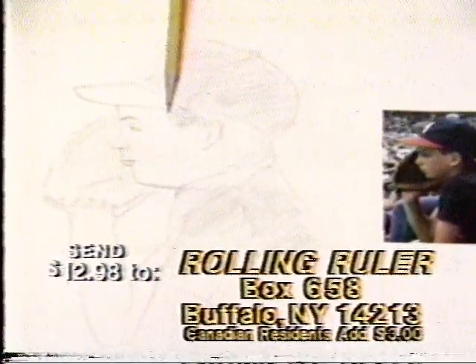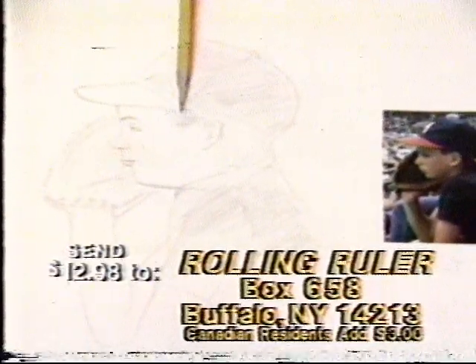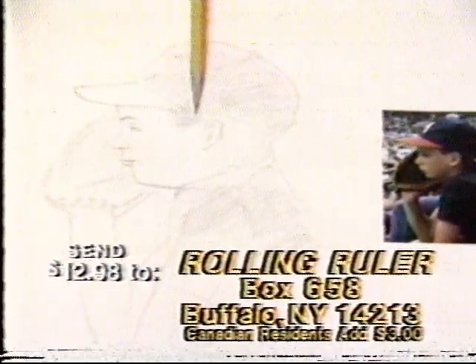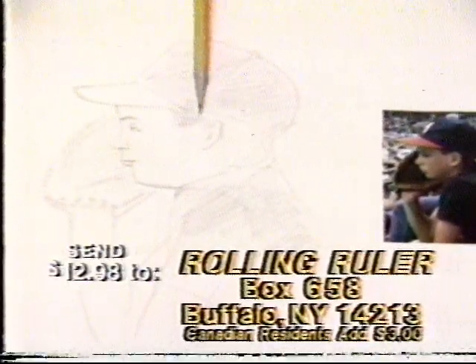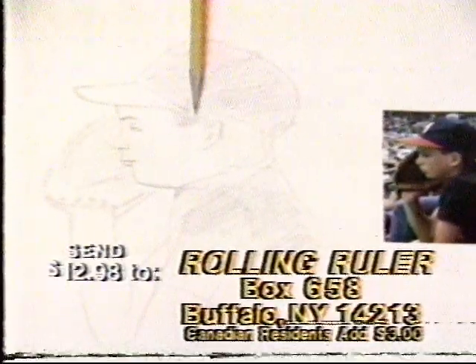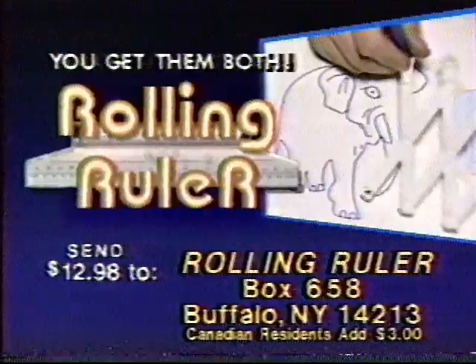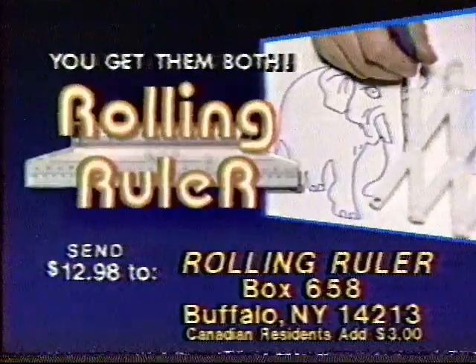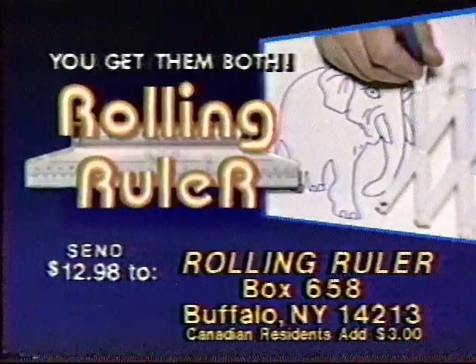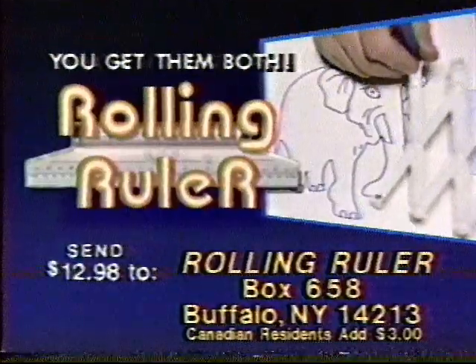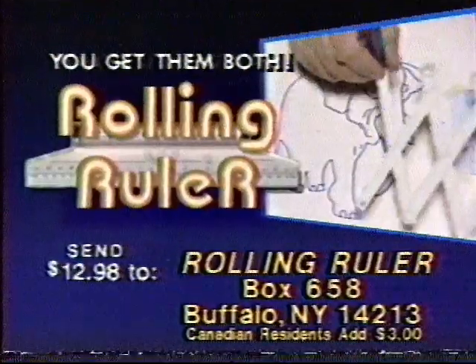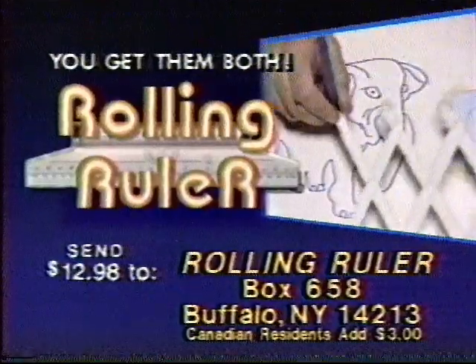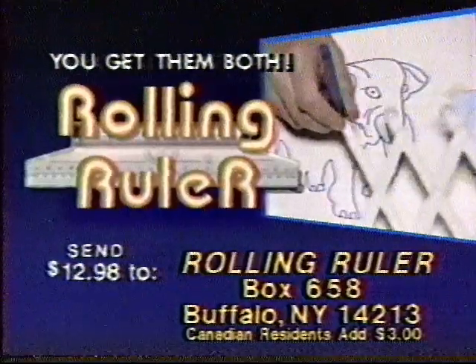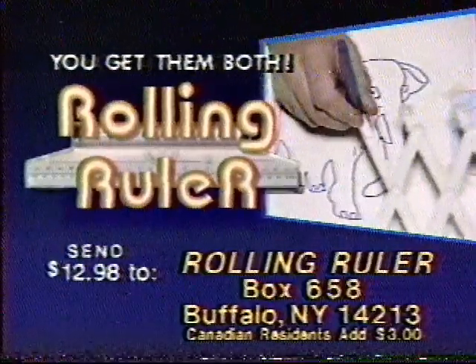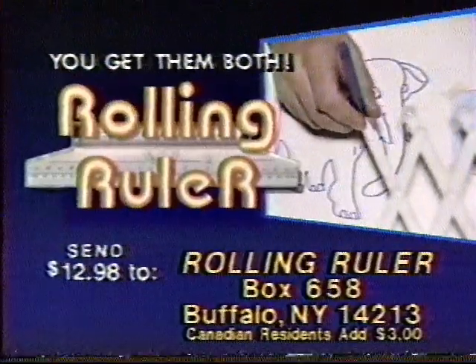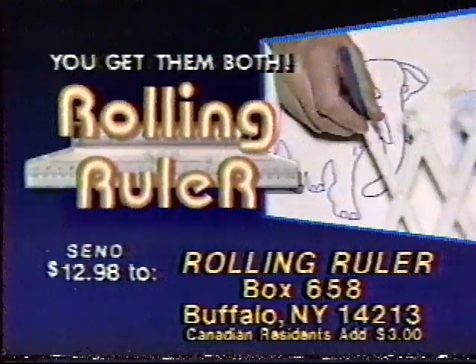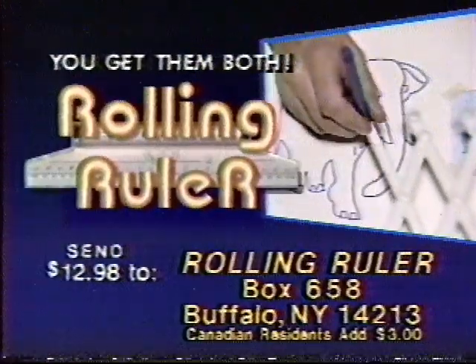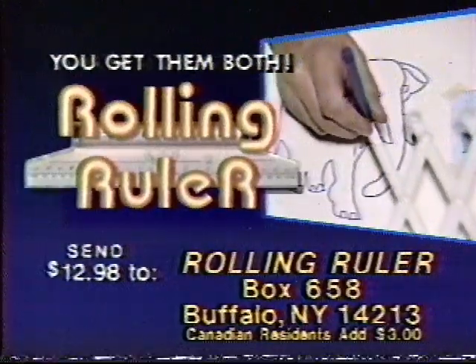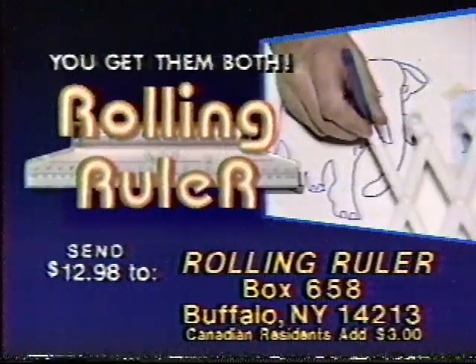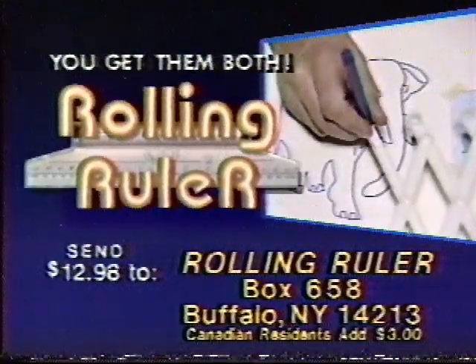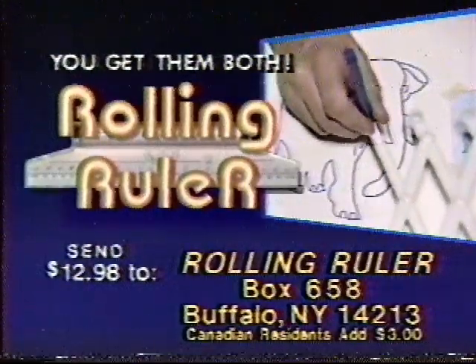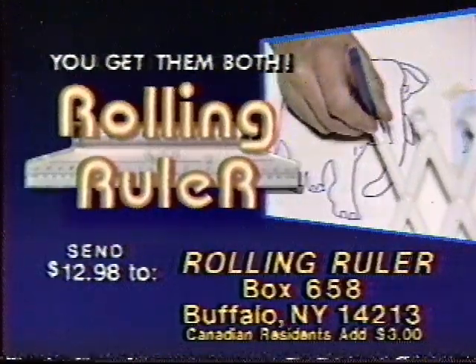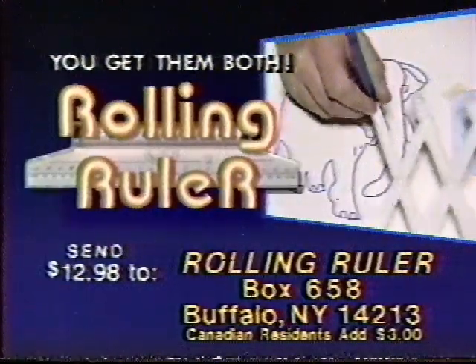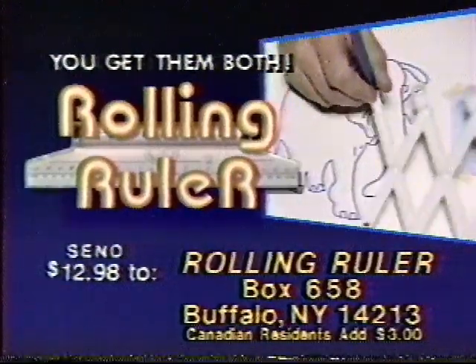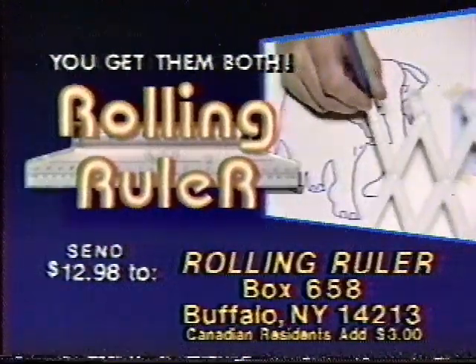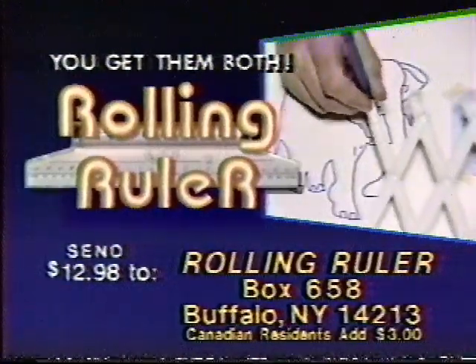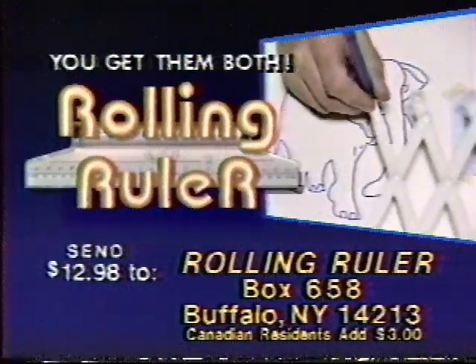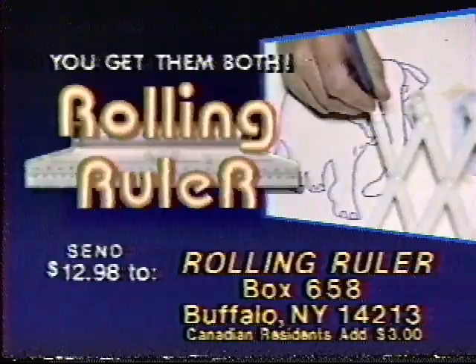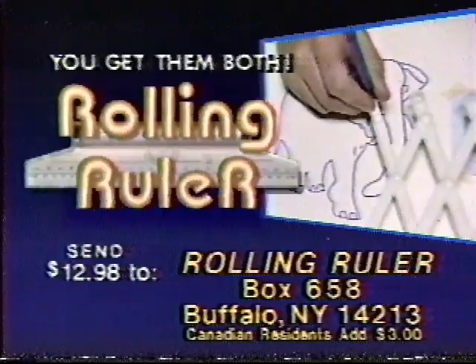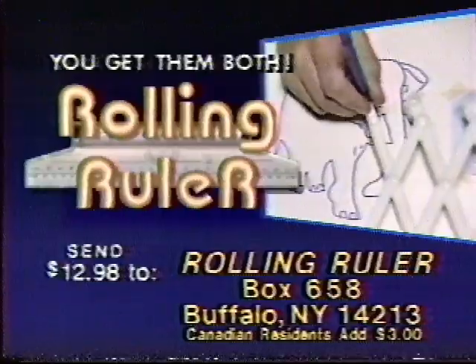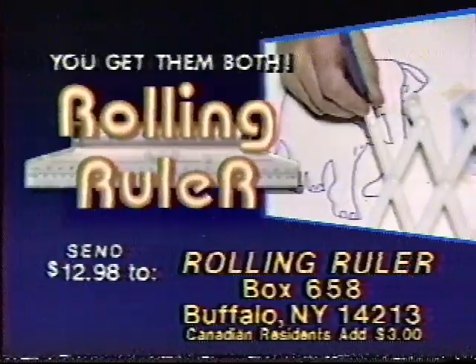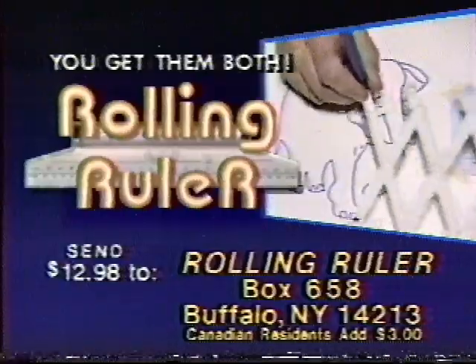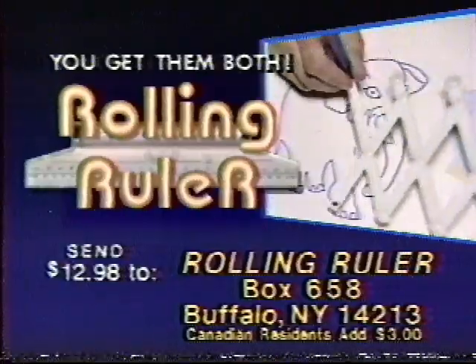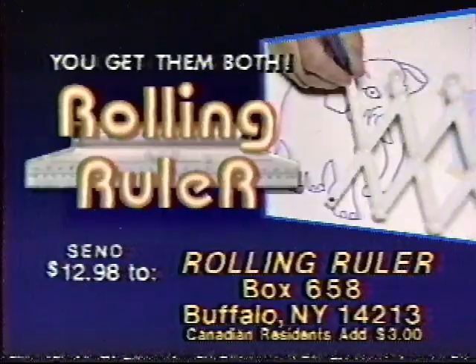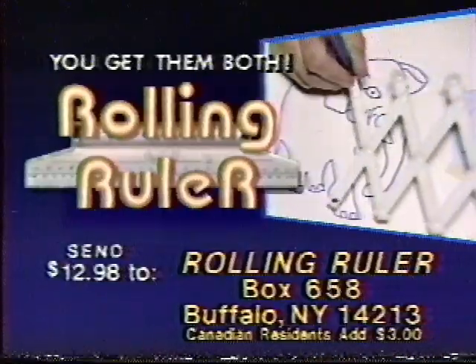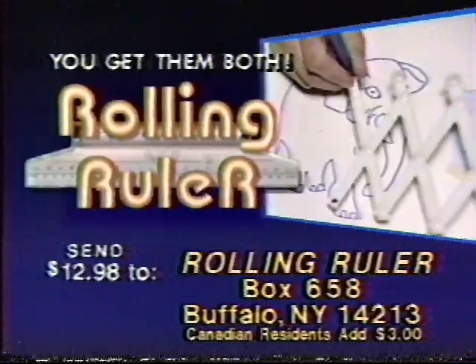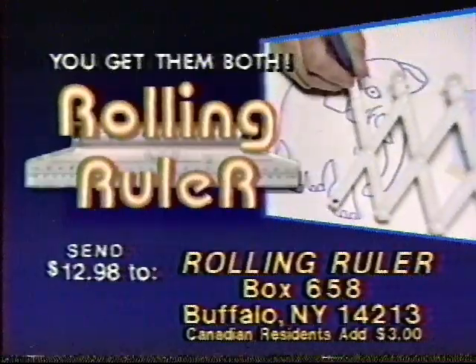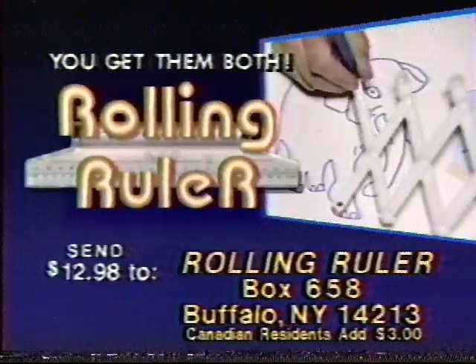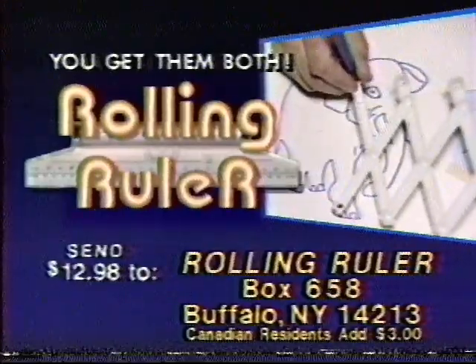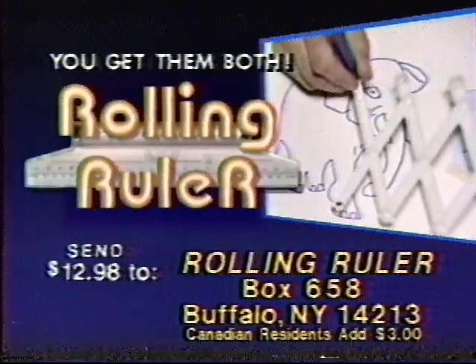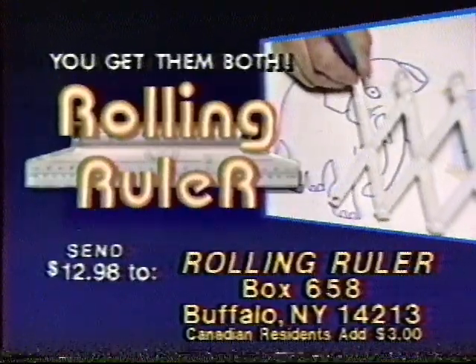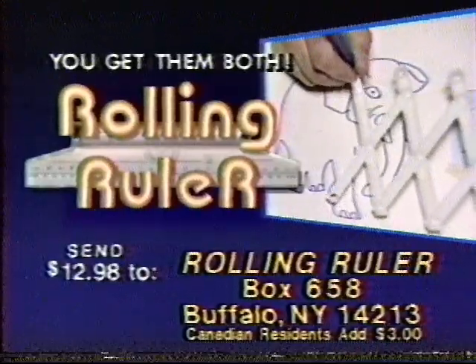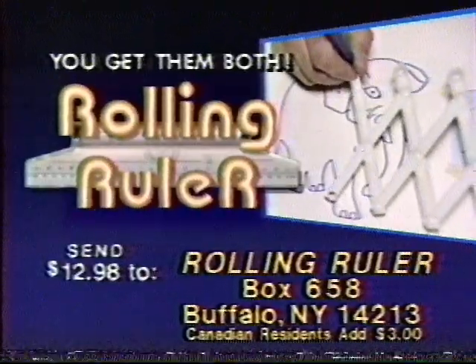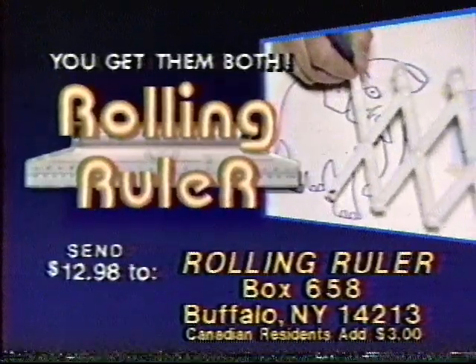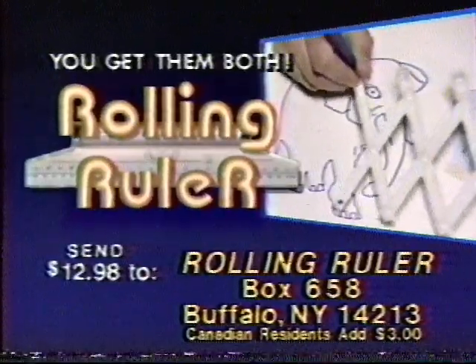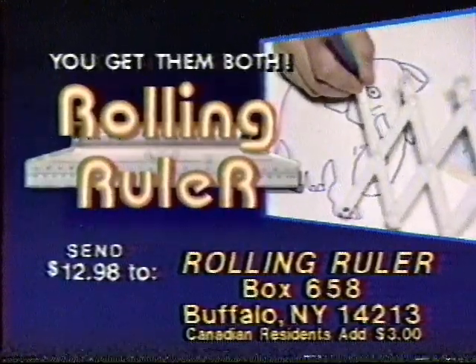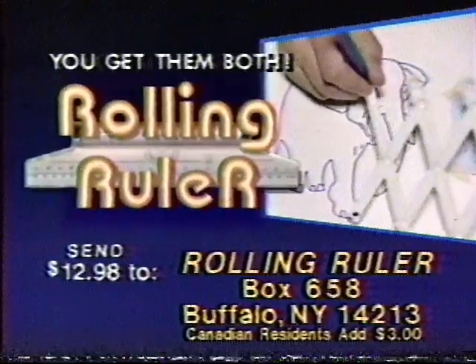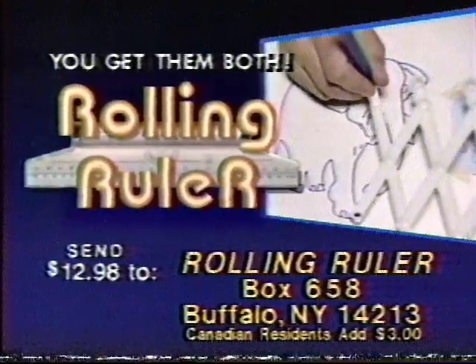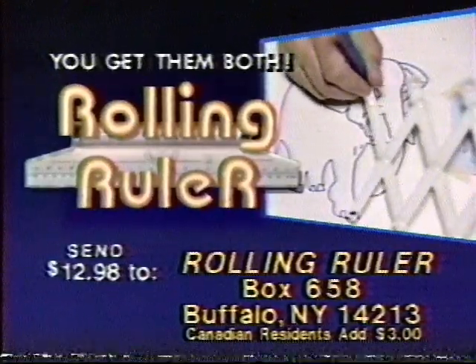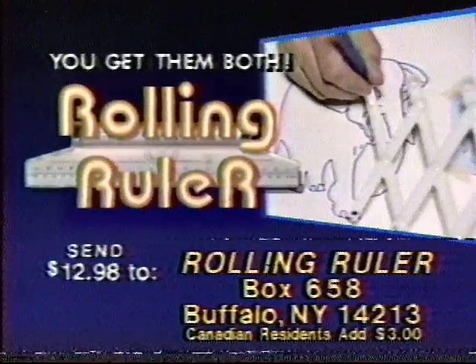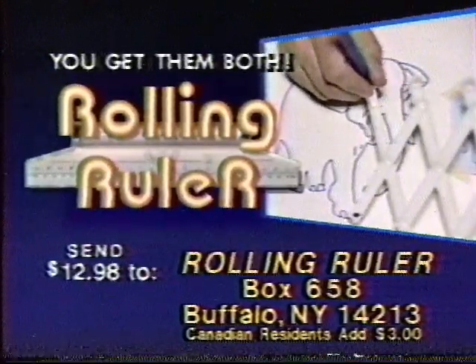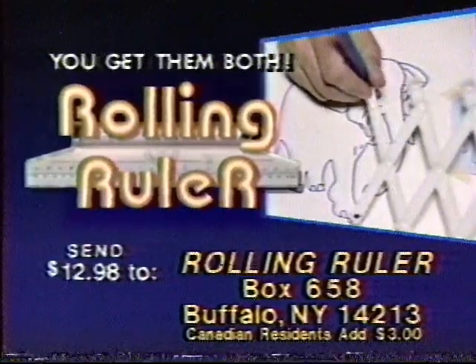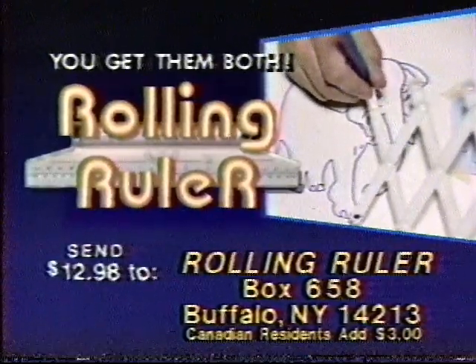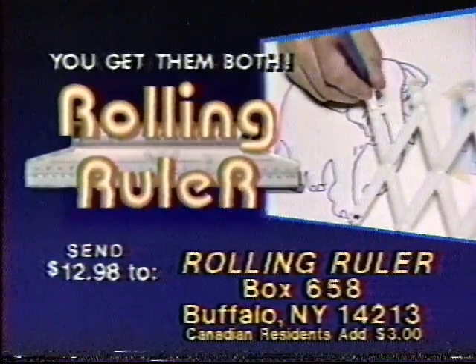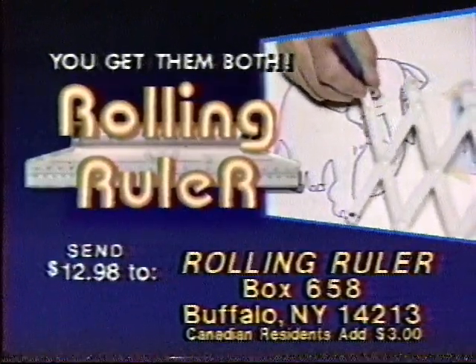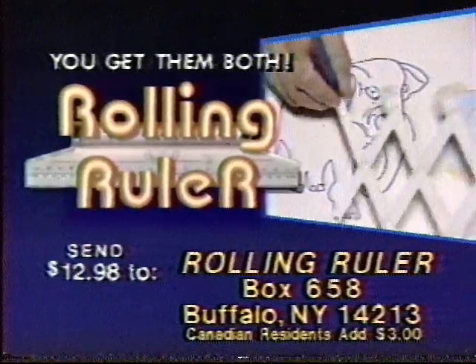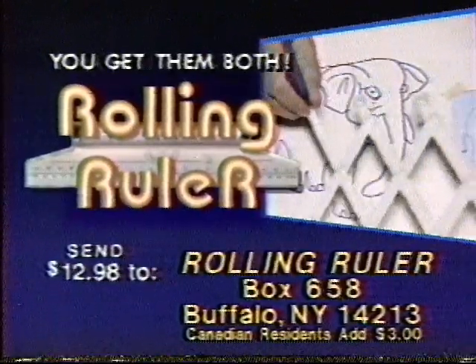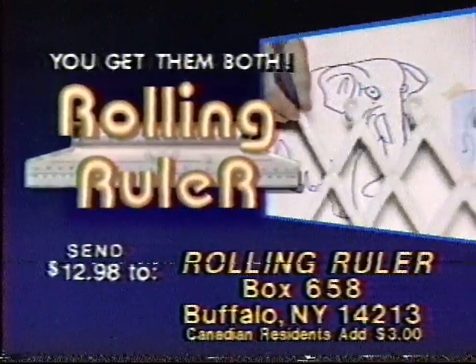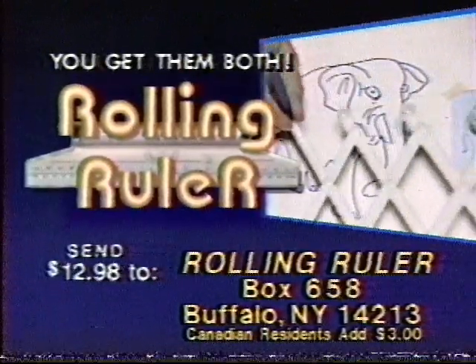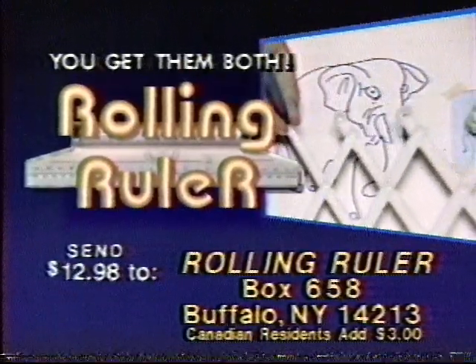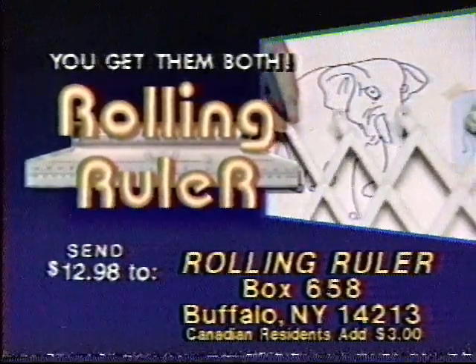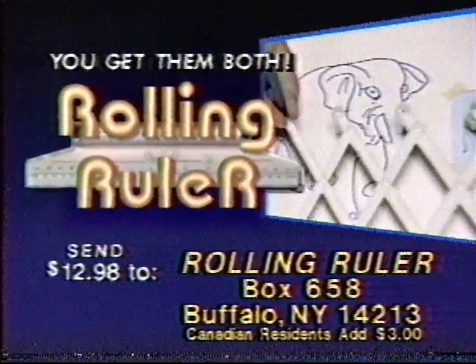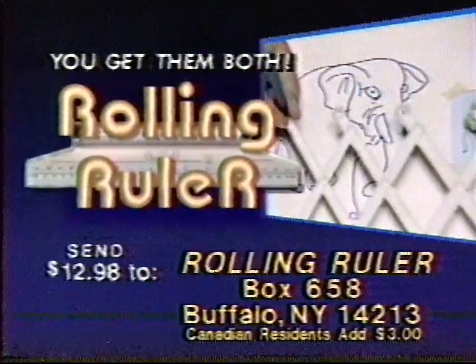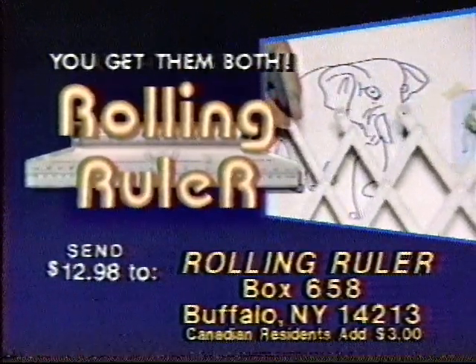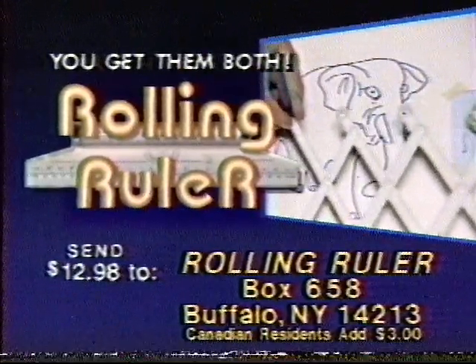Write this address down now. You get the rolling ruler and the amazing pantograph for only $12.98. Order now.